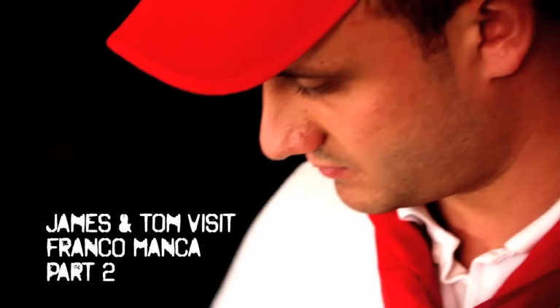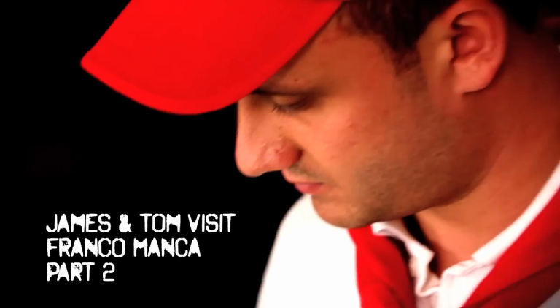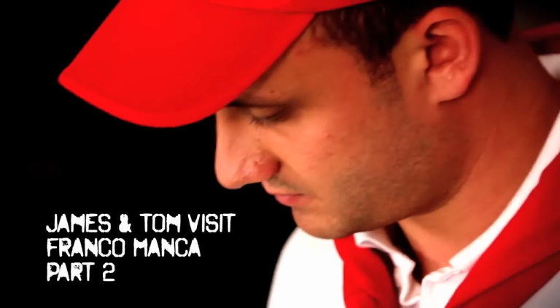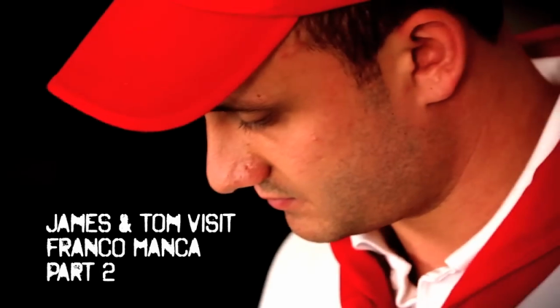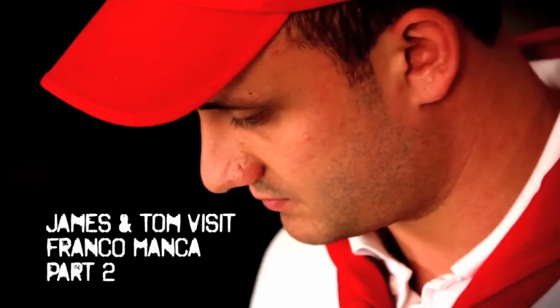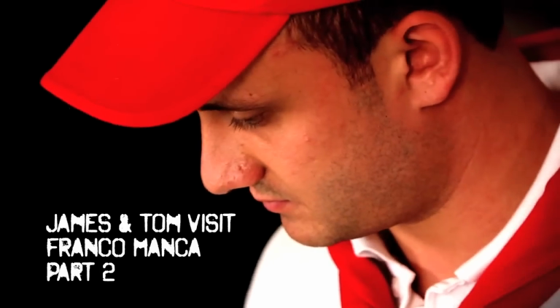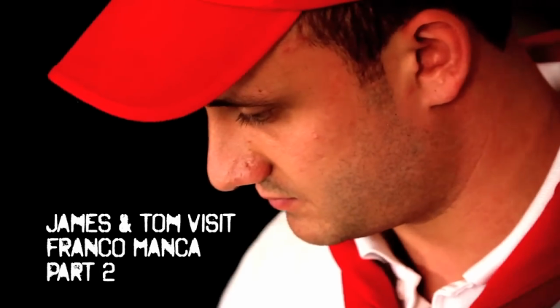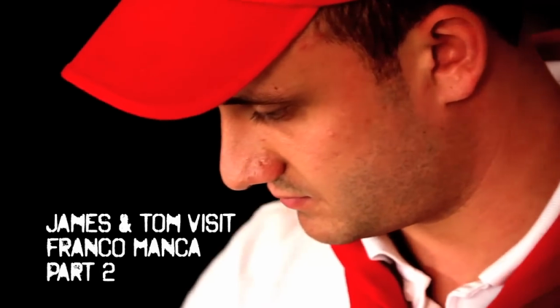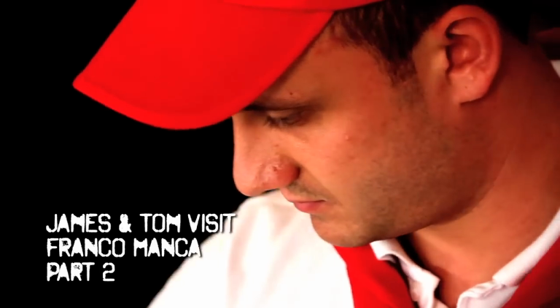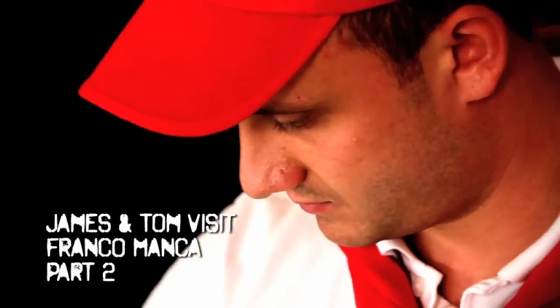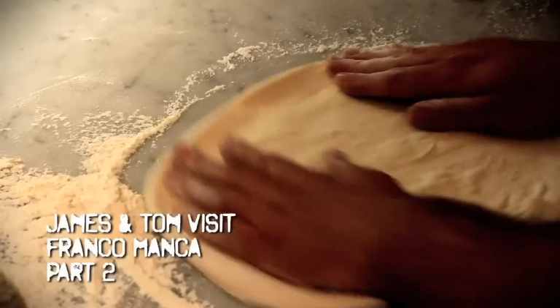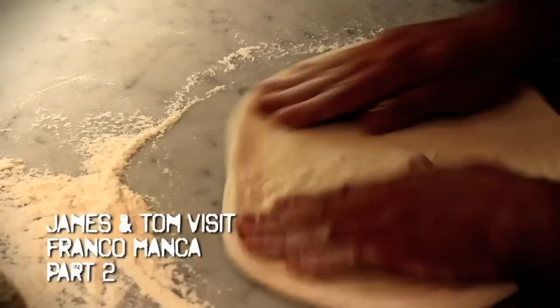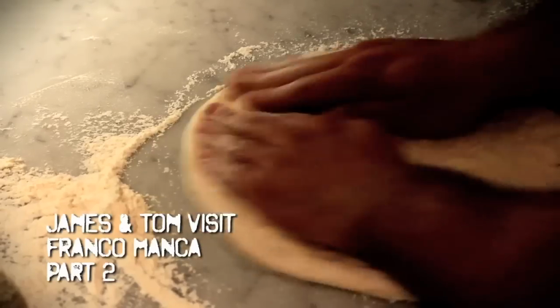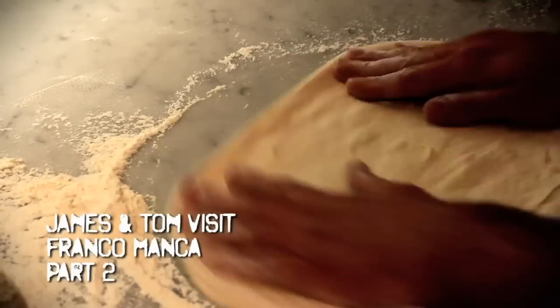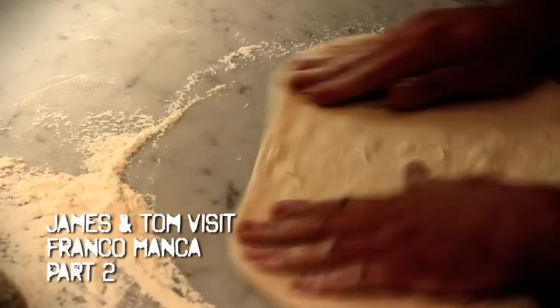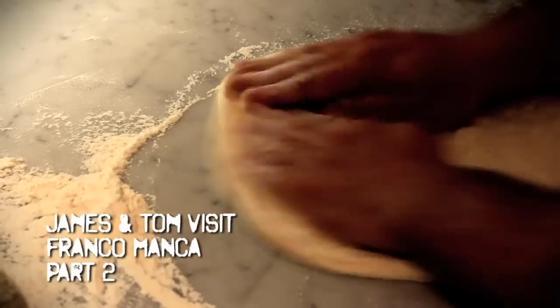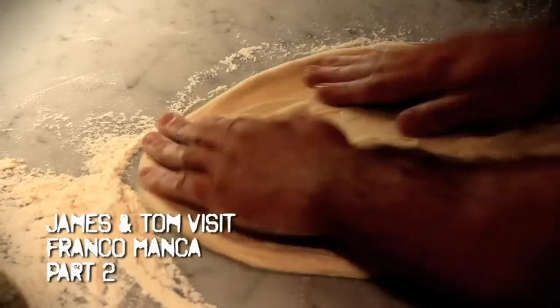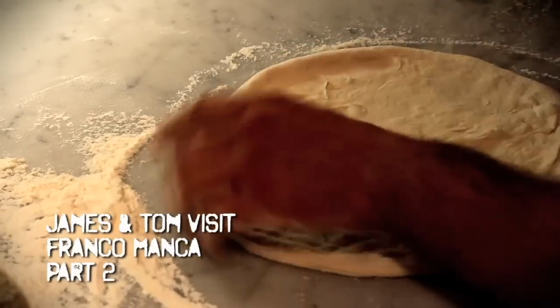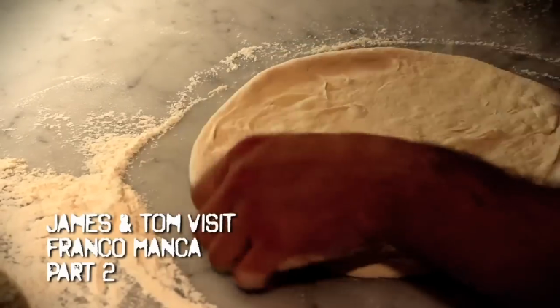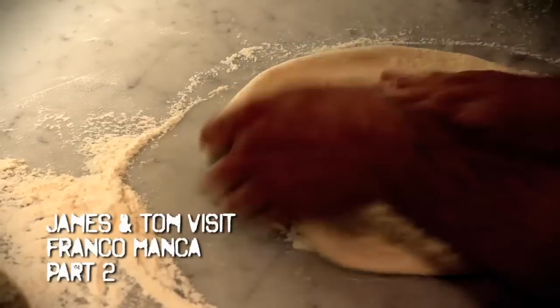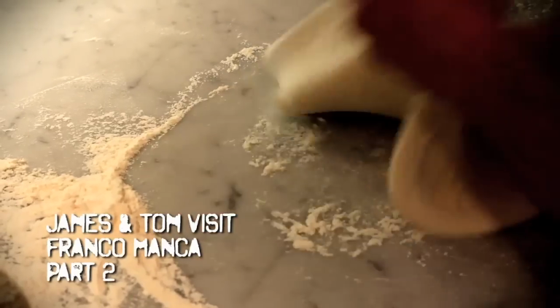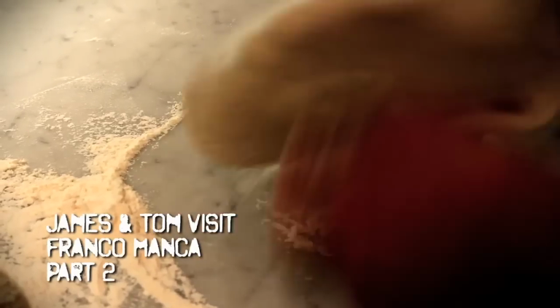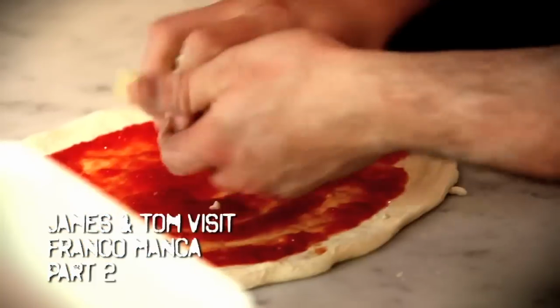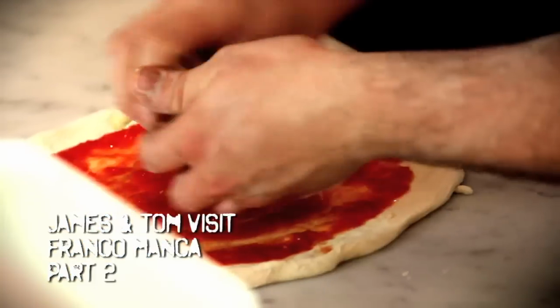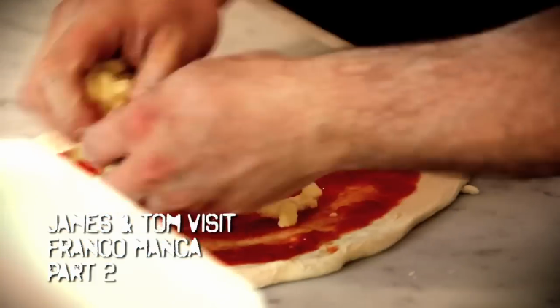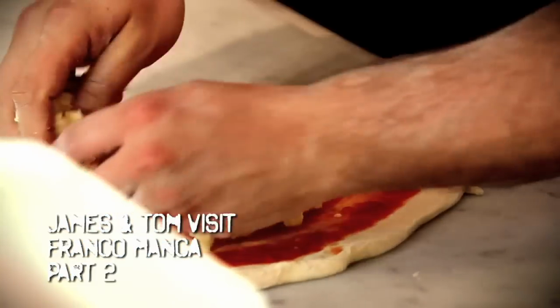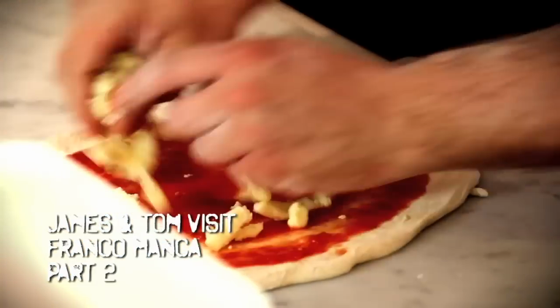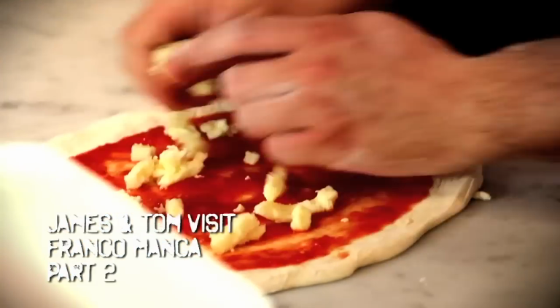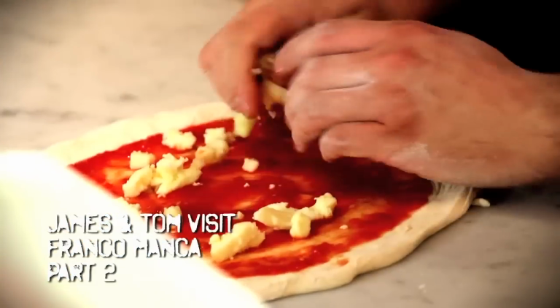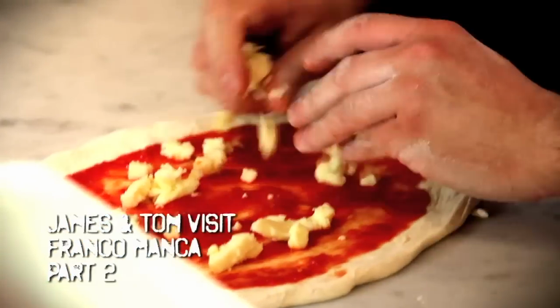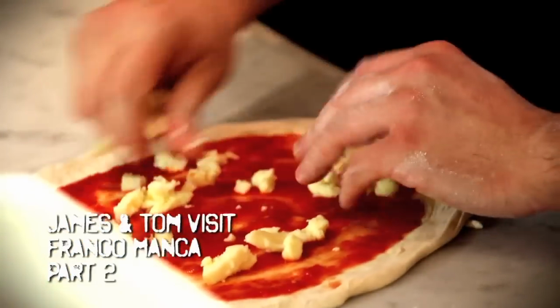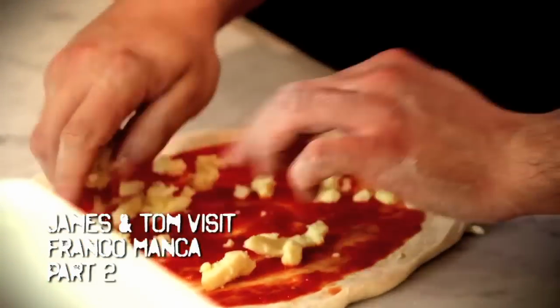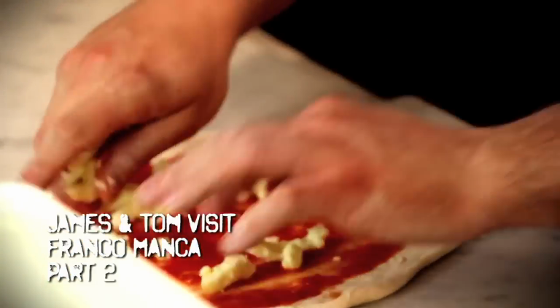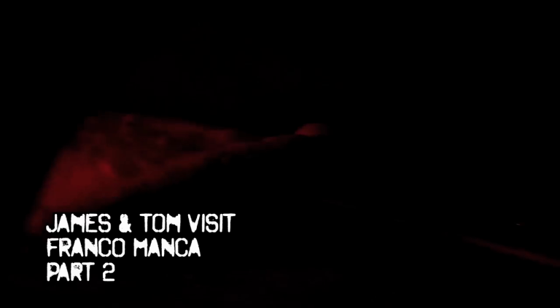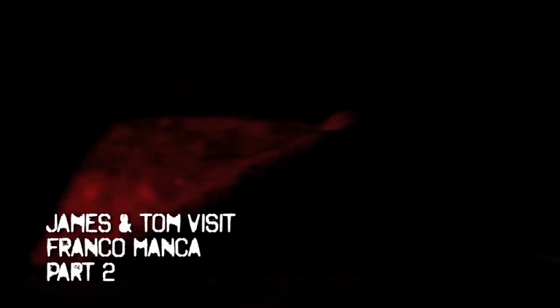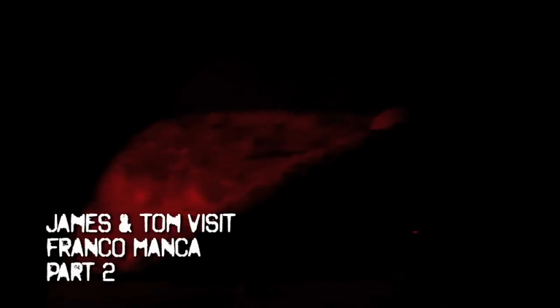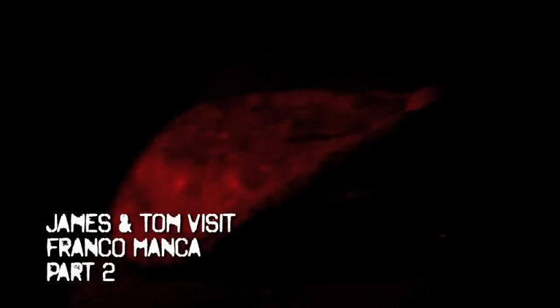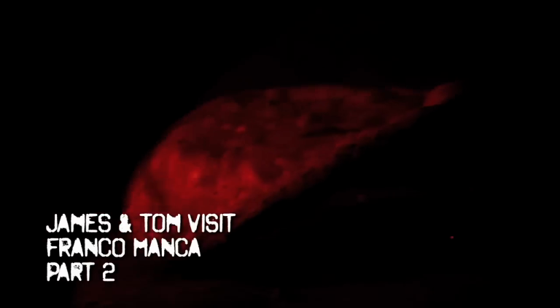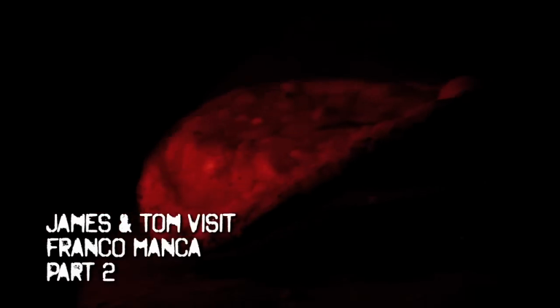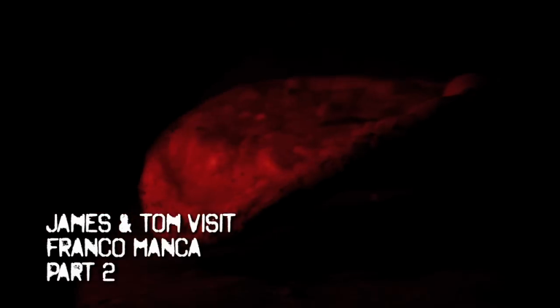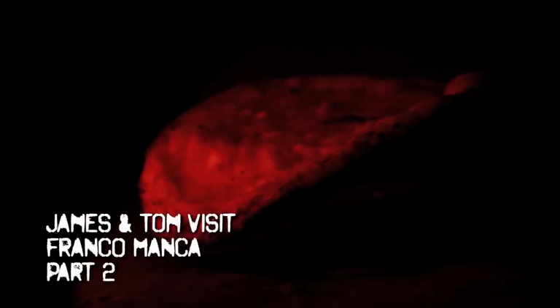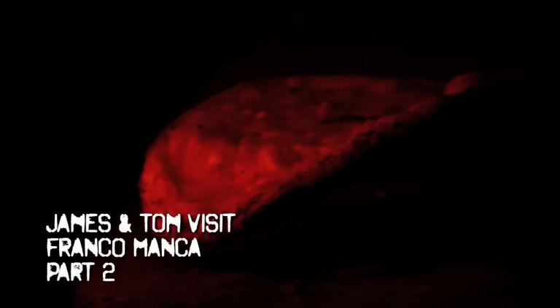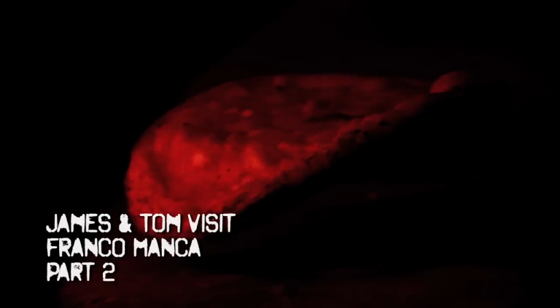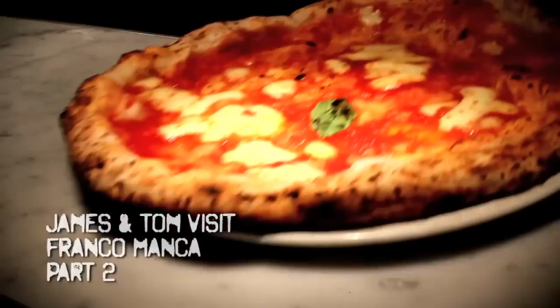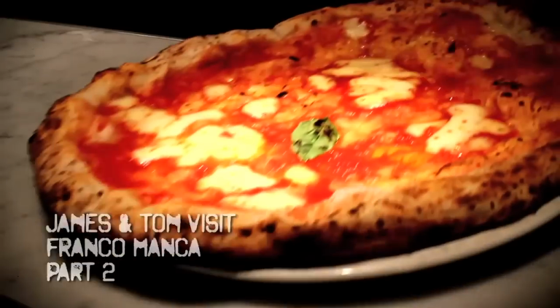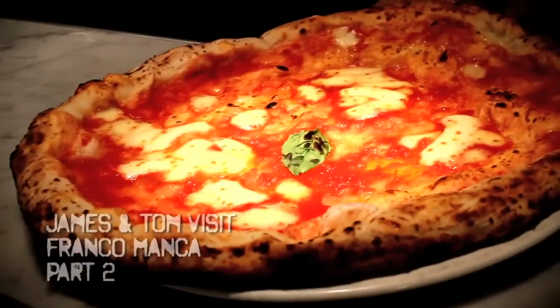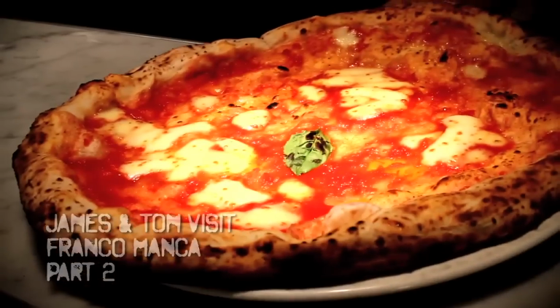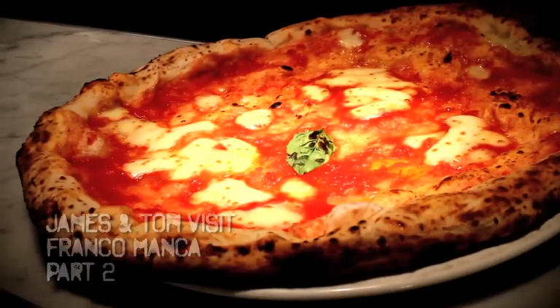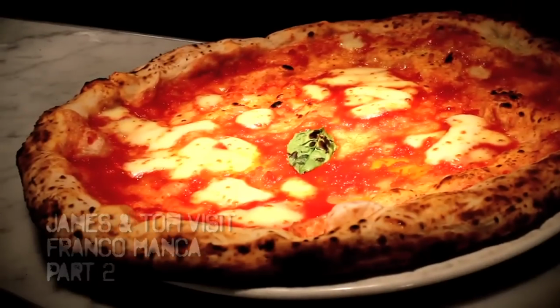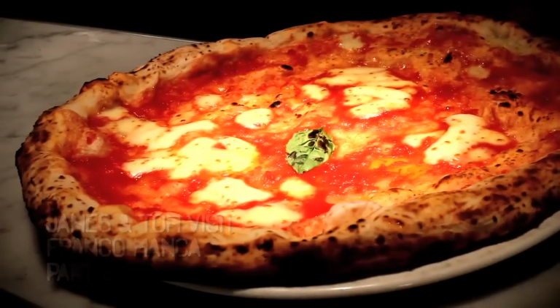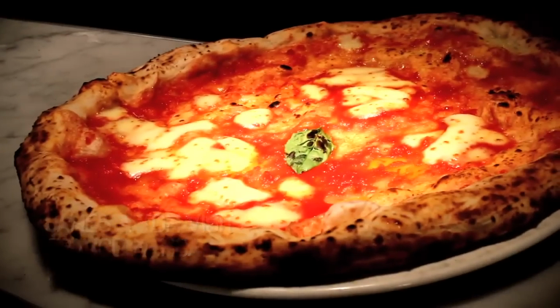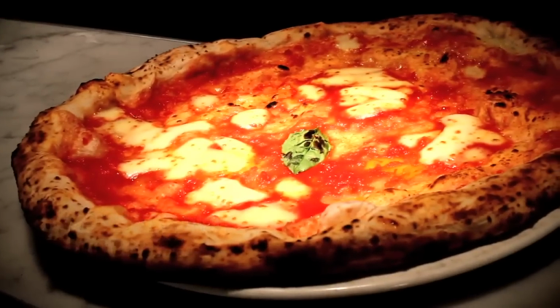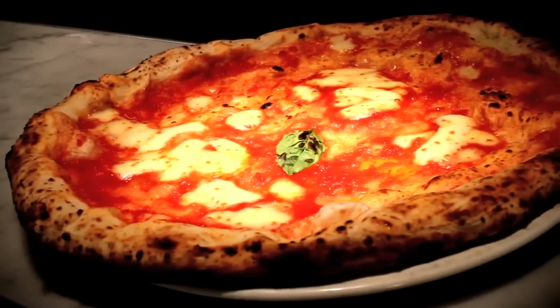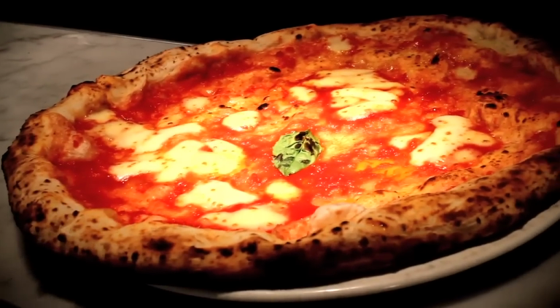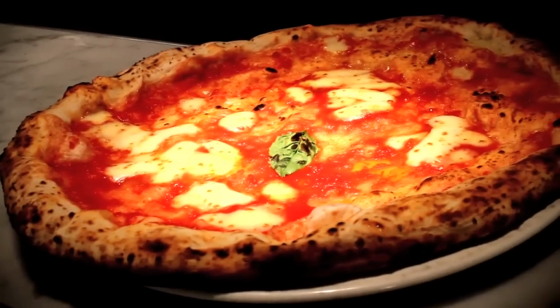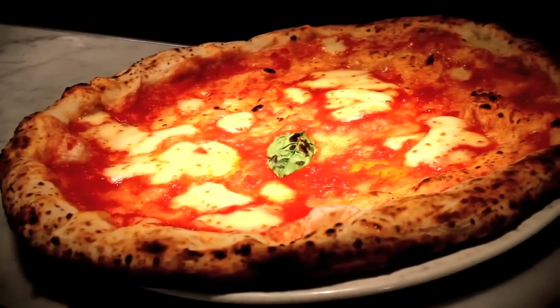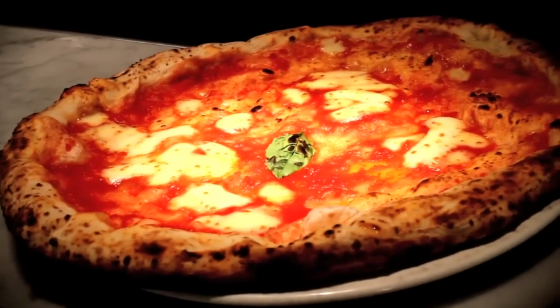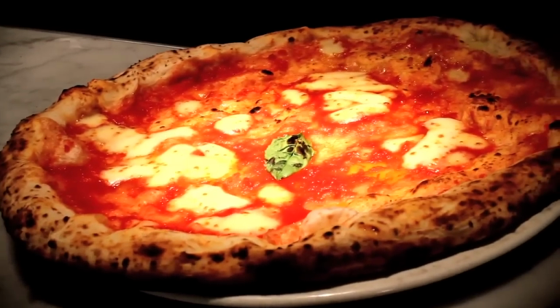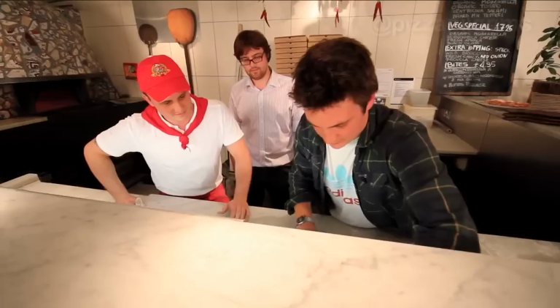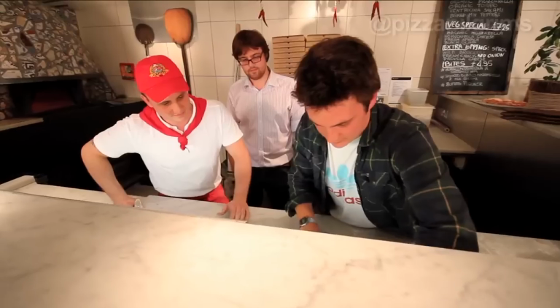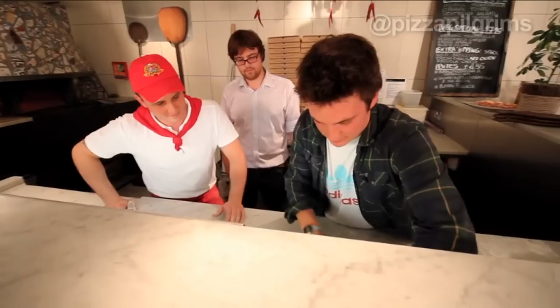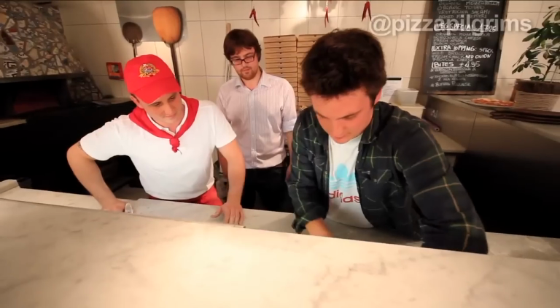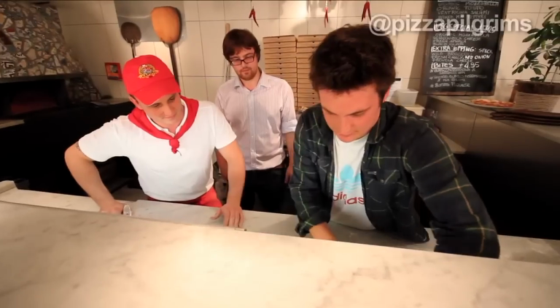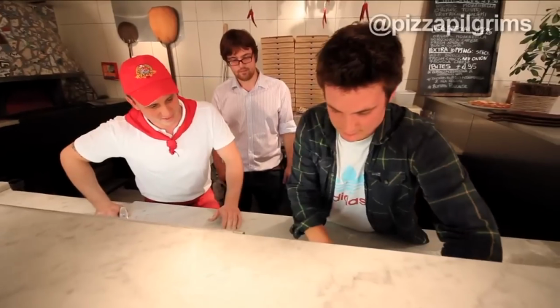Franco Manka's pizza chef Valentino expertly showed us how to make a Napoli pizza. Now it's time for James to step up.